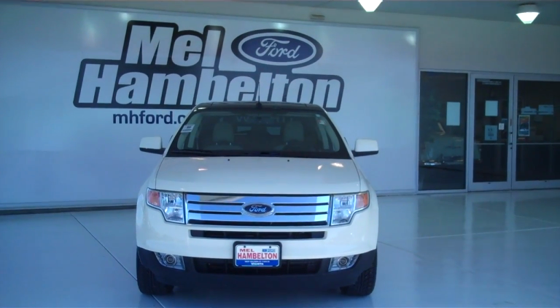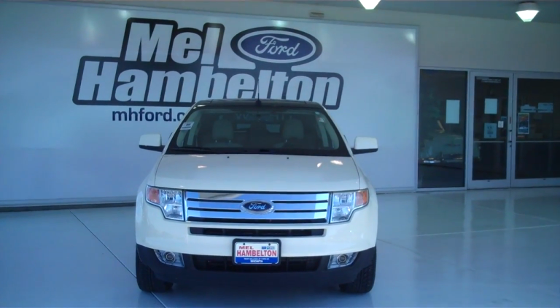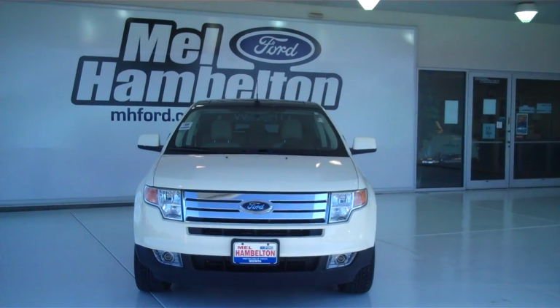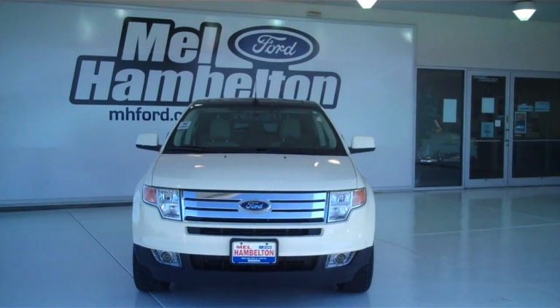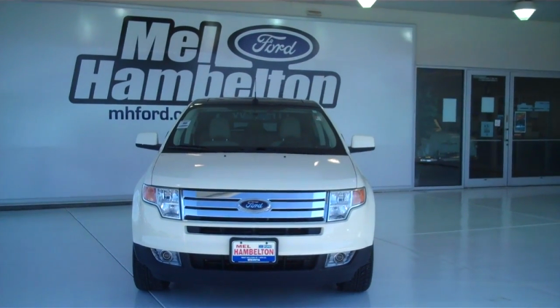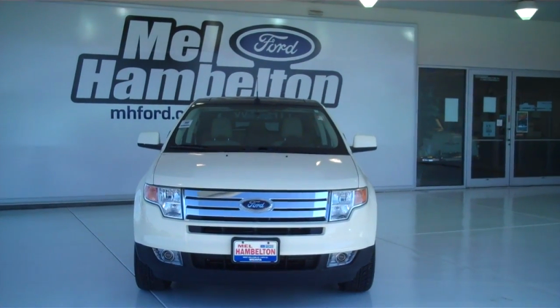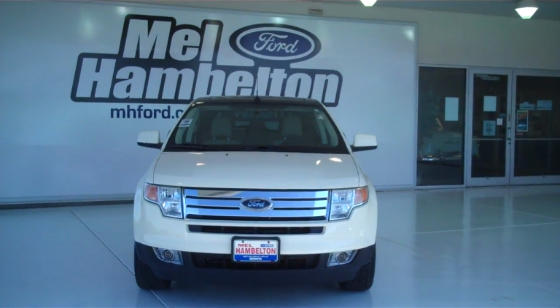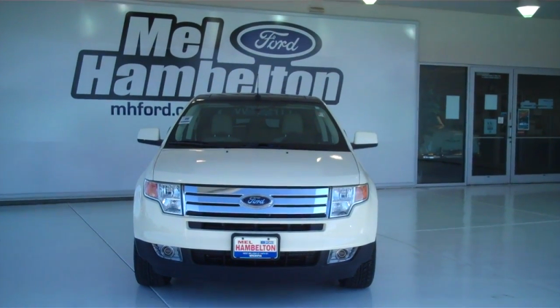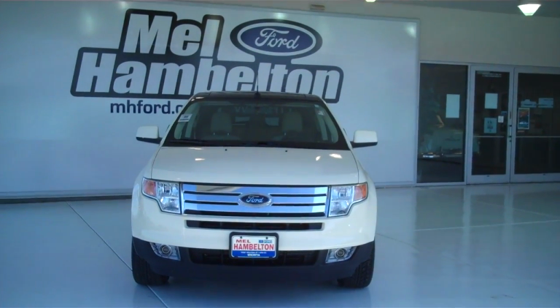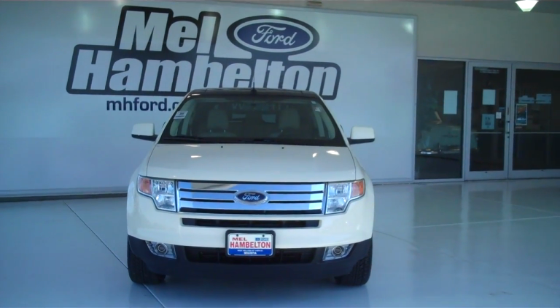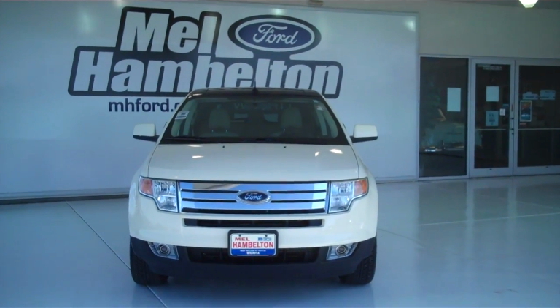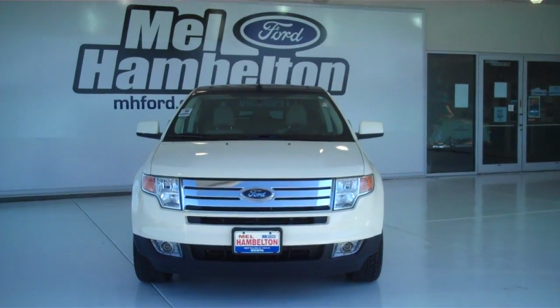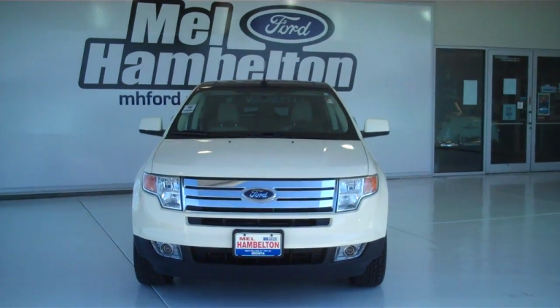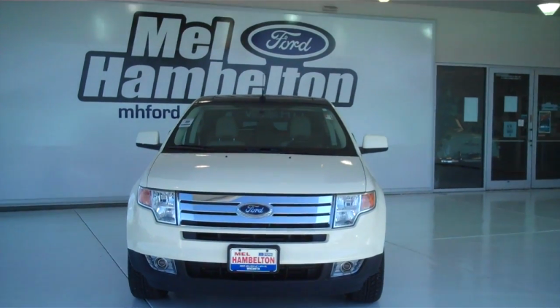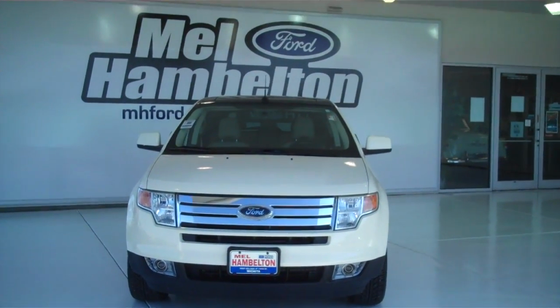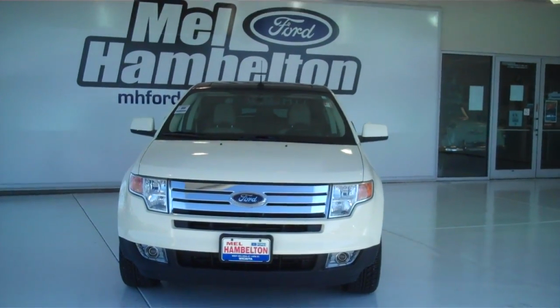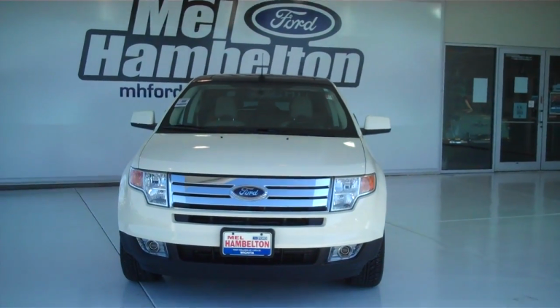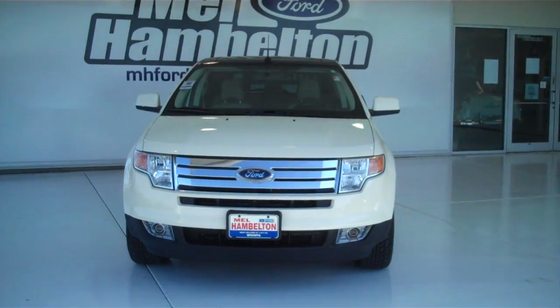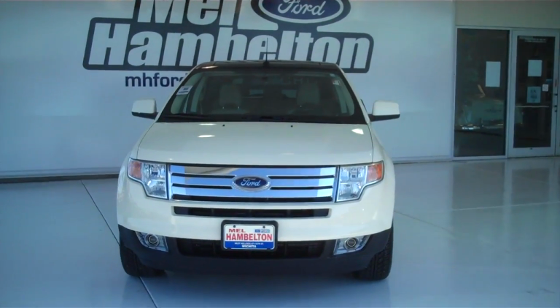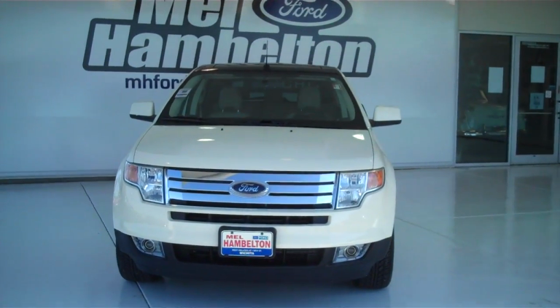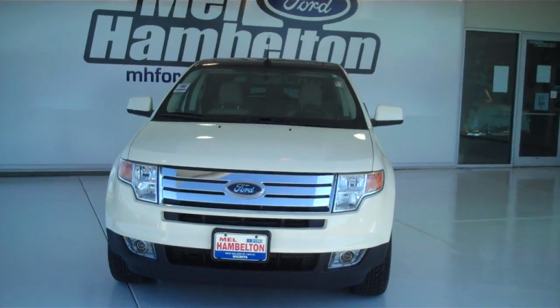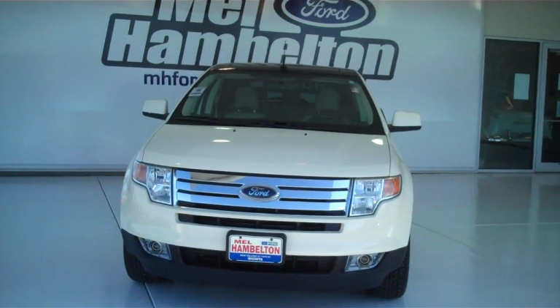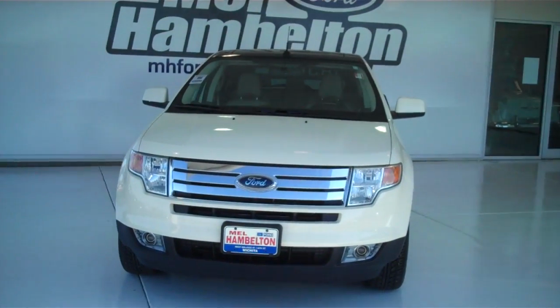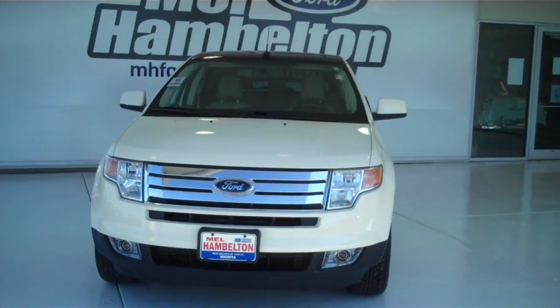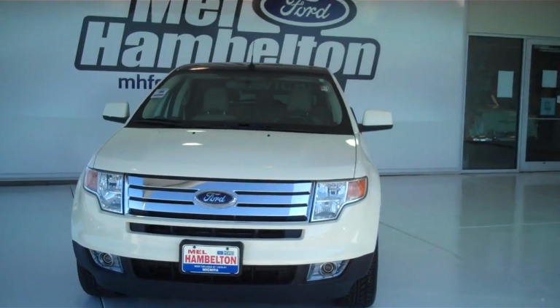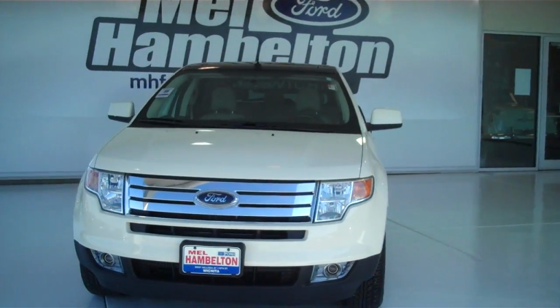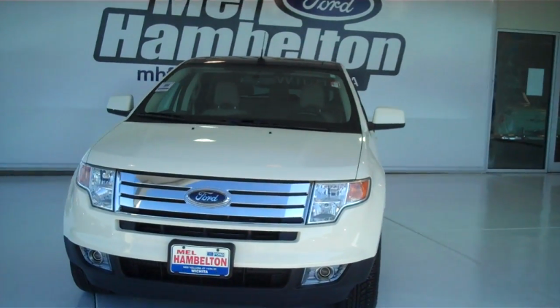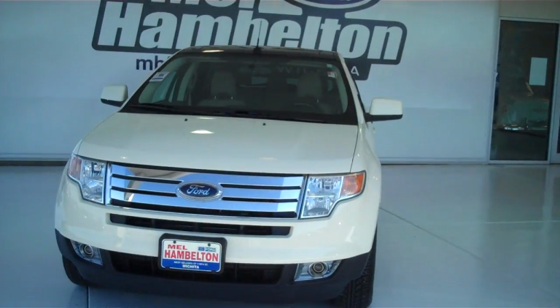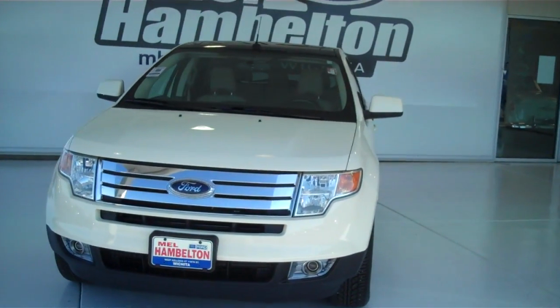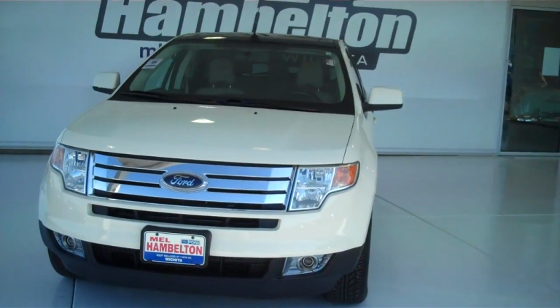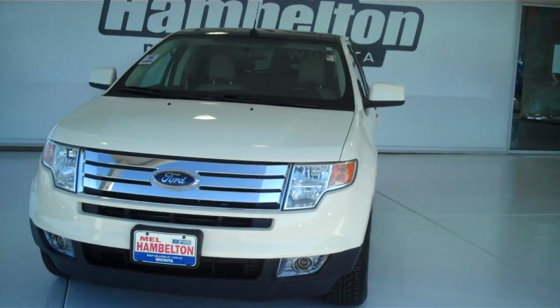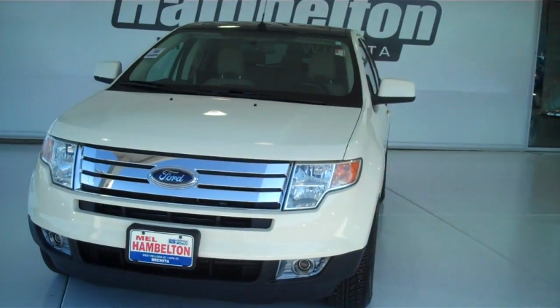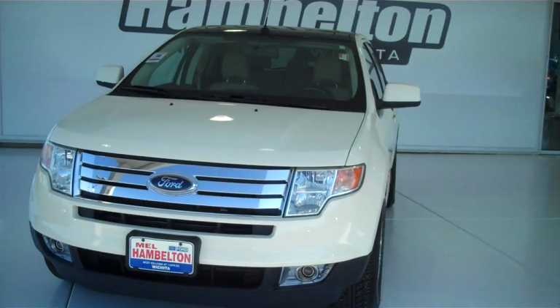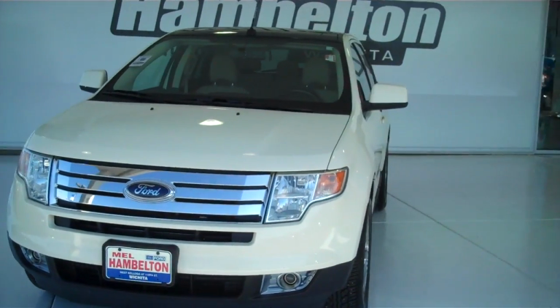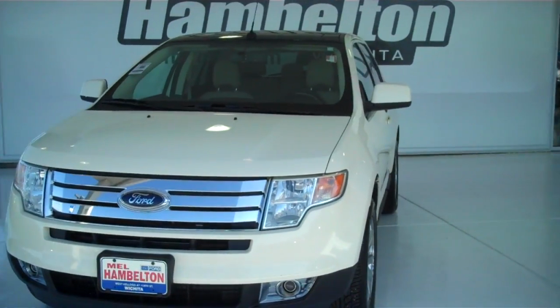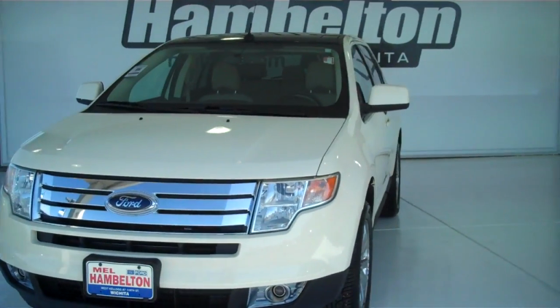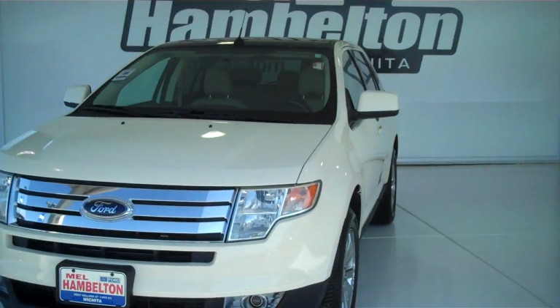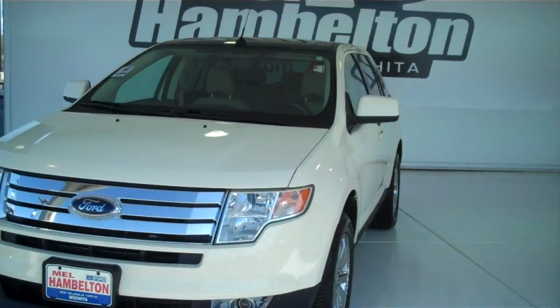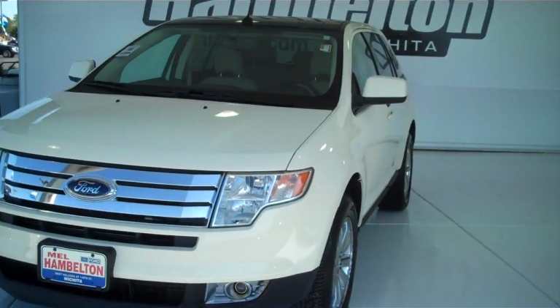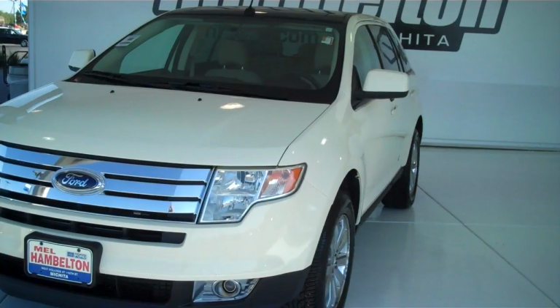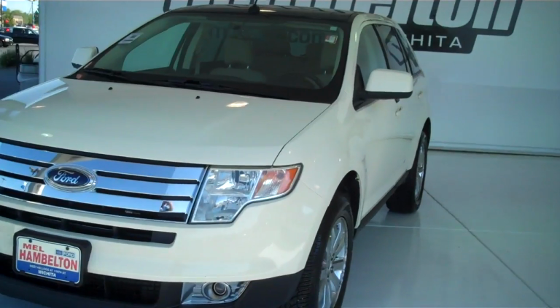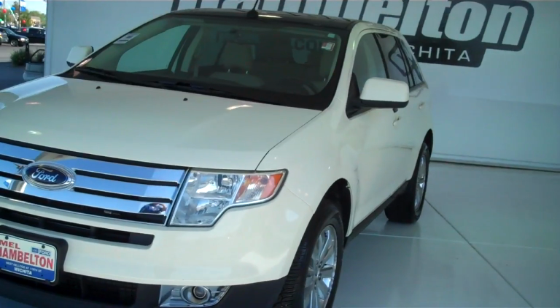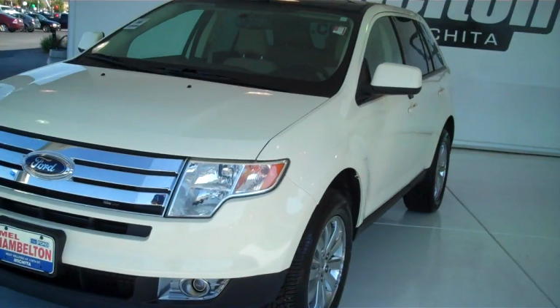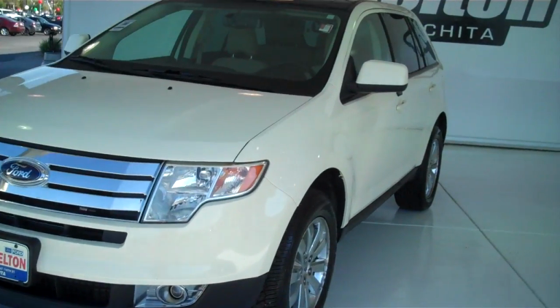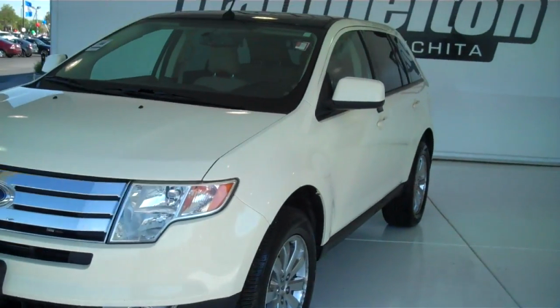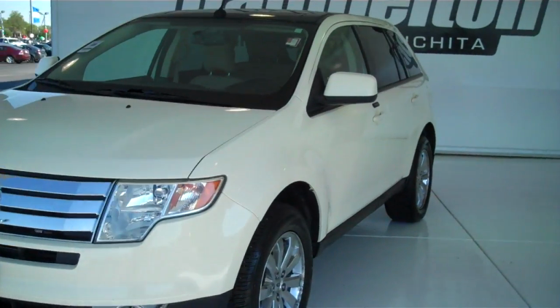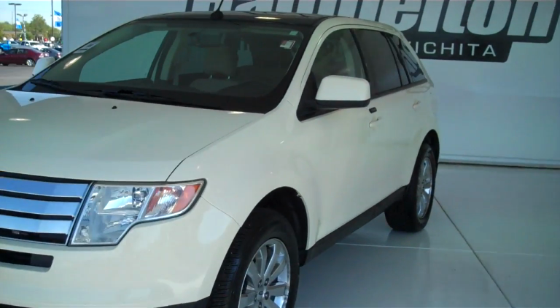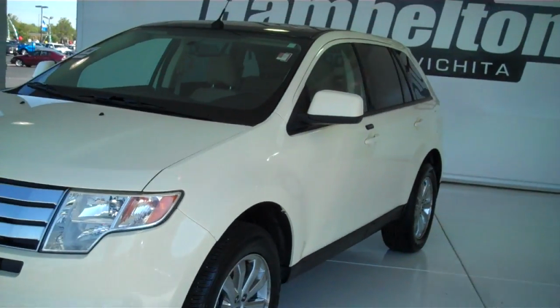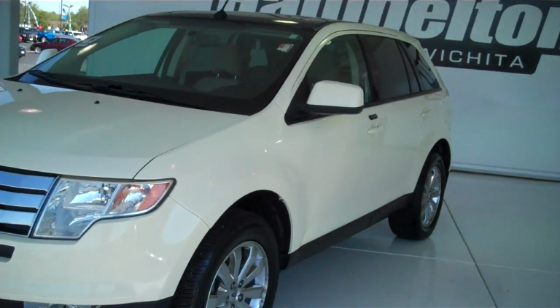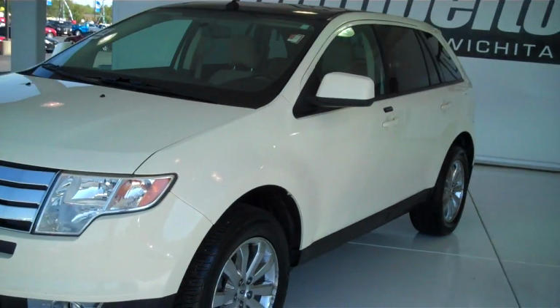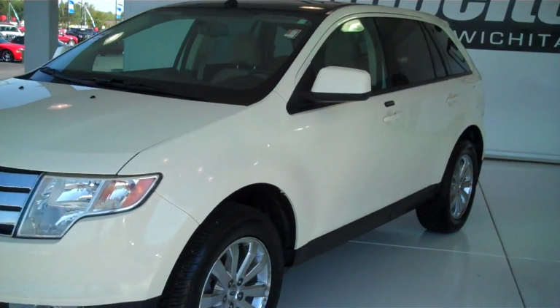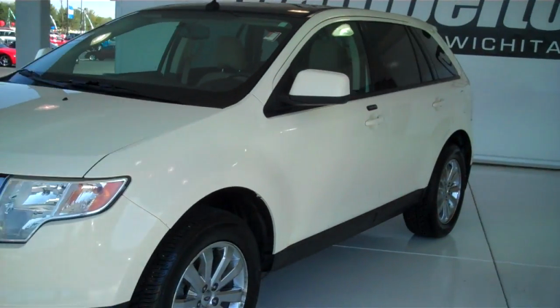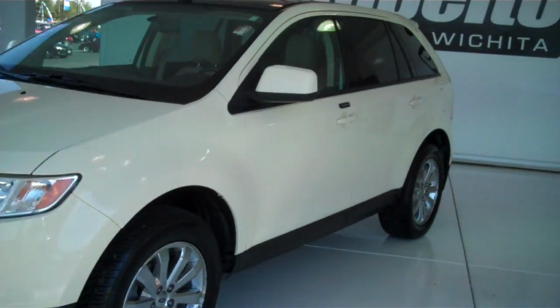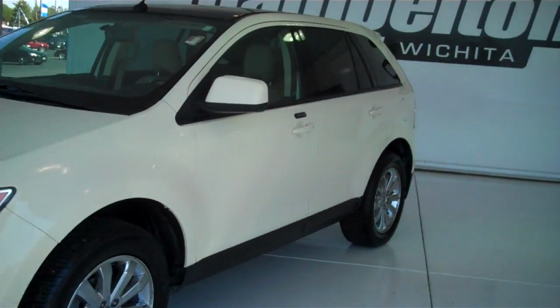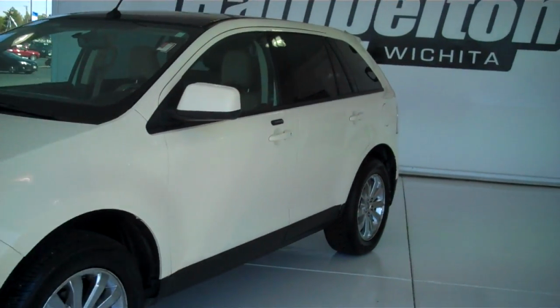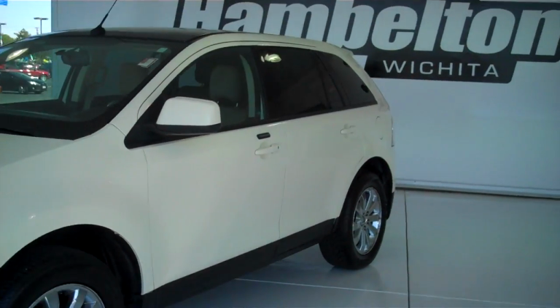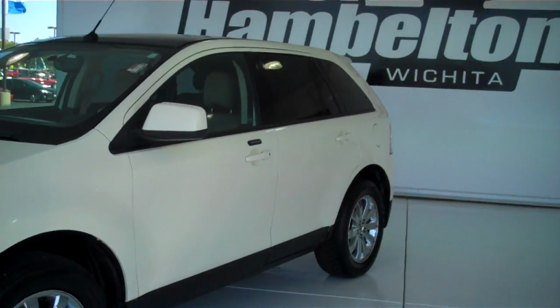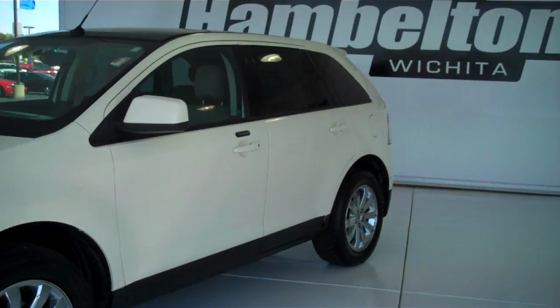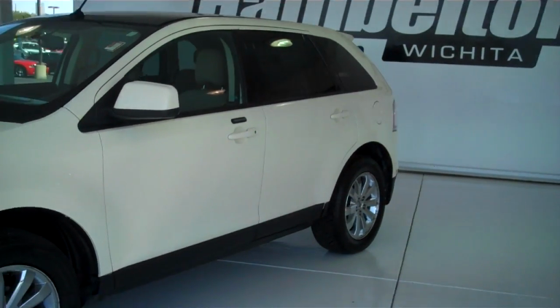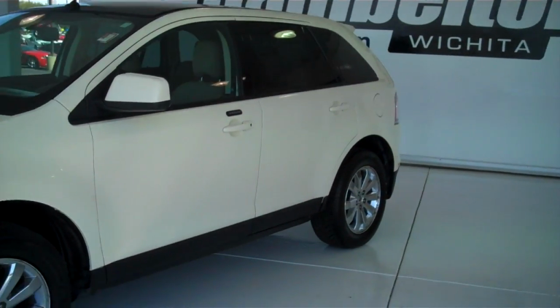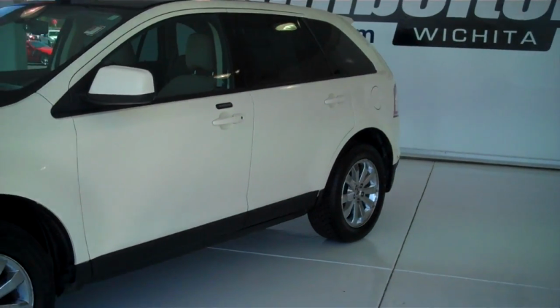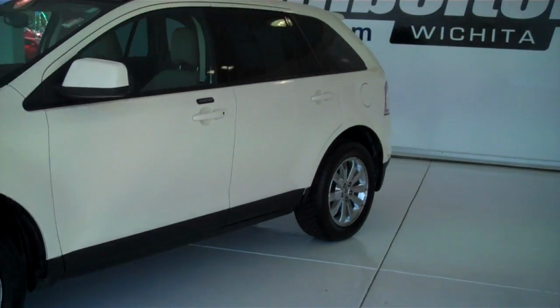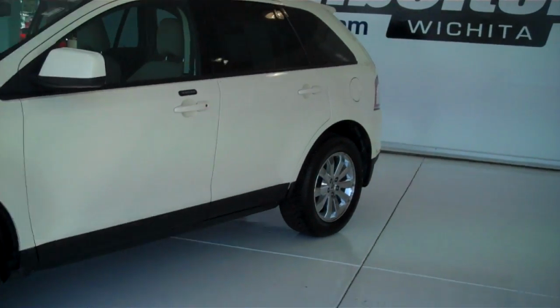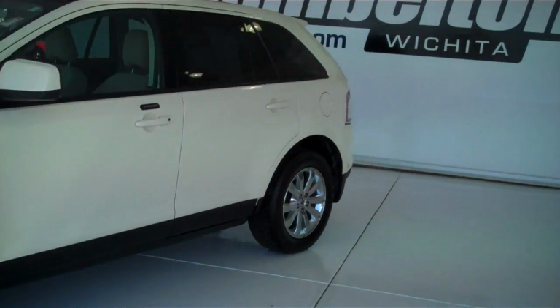110-035A, here we have a 2008 Ford Edge, pearl white in color. This is a pre-owned vehicle.